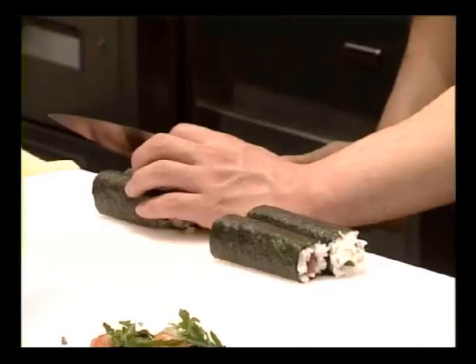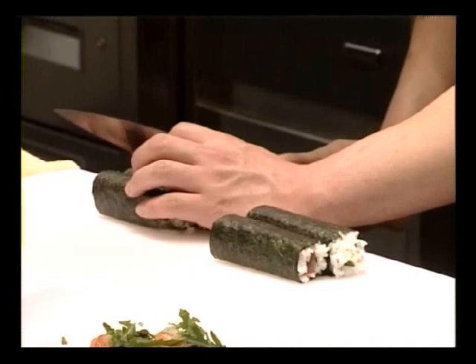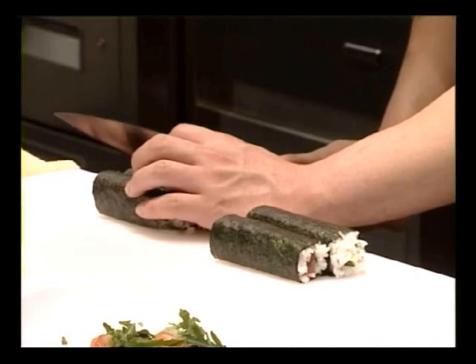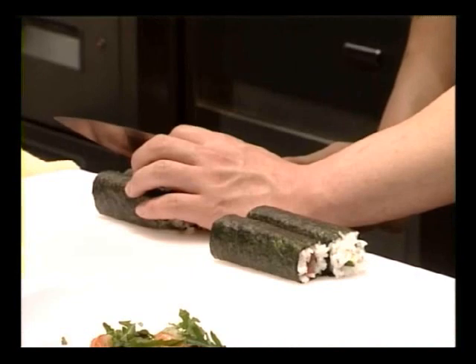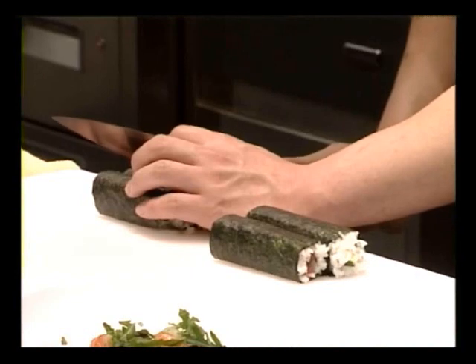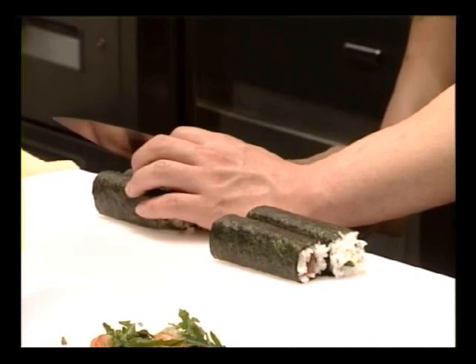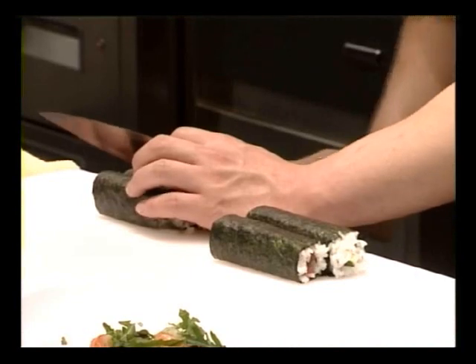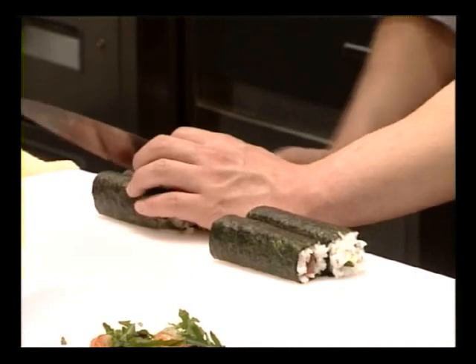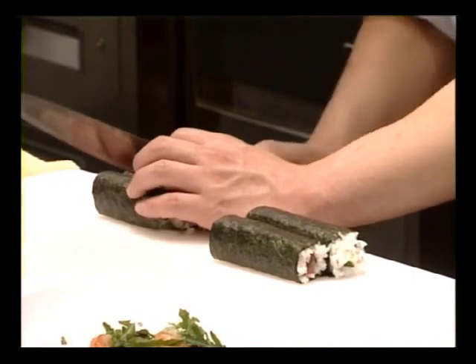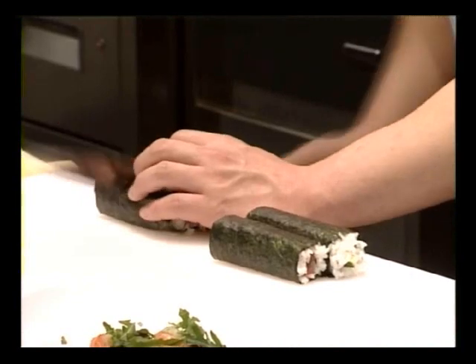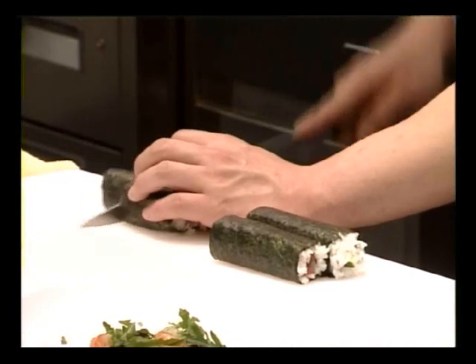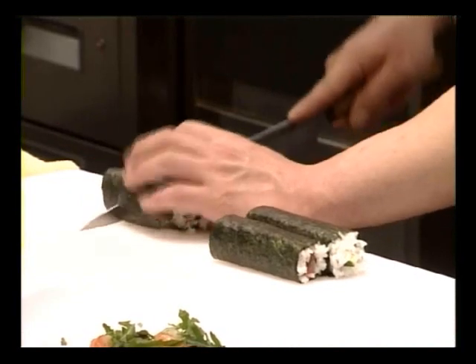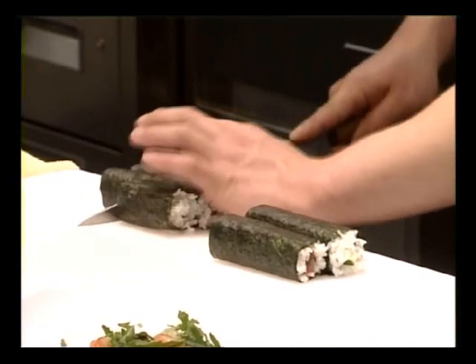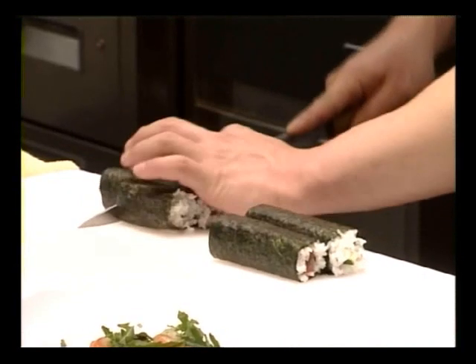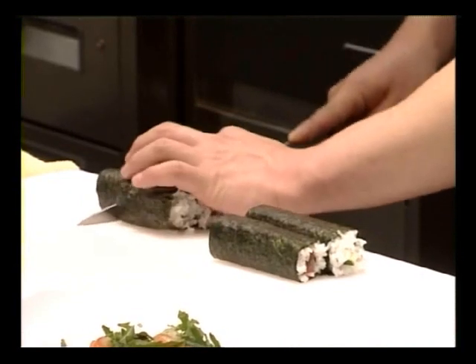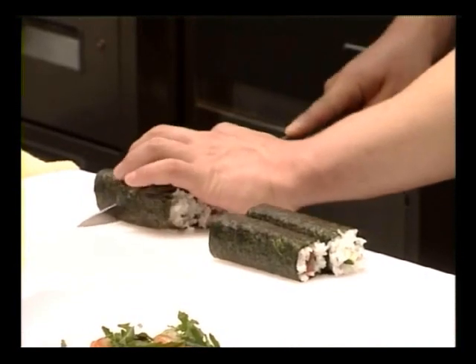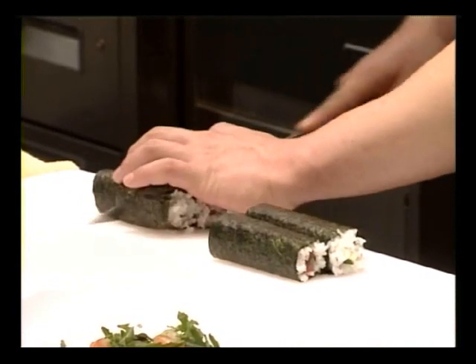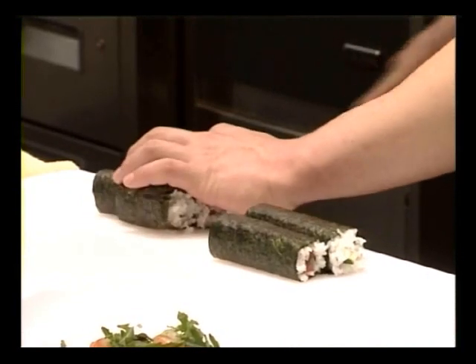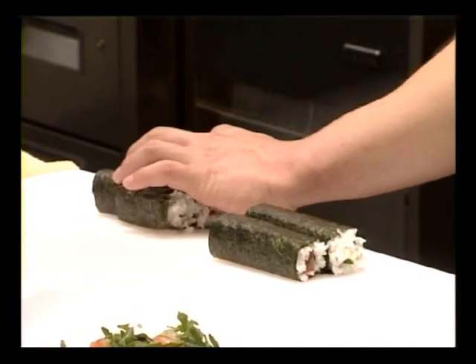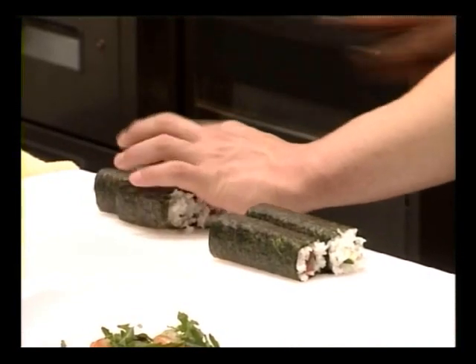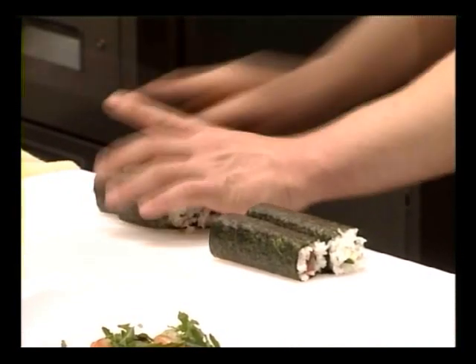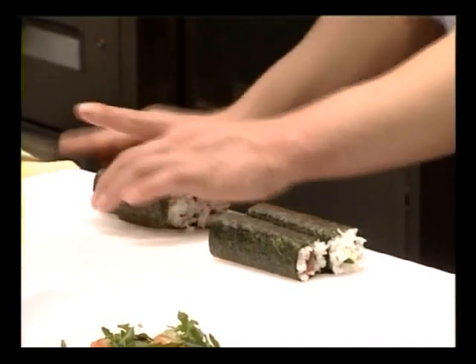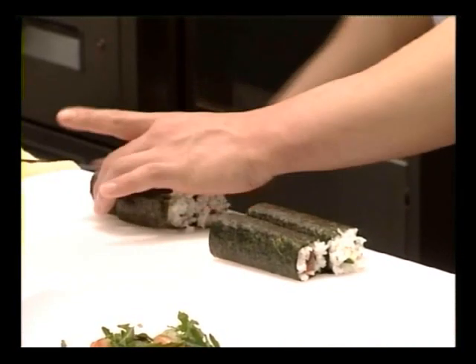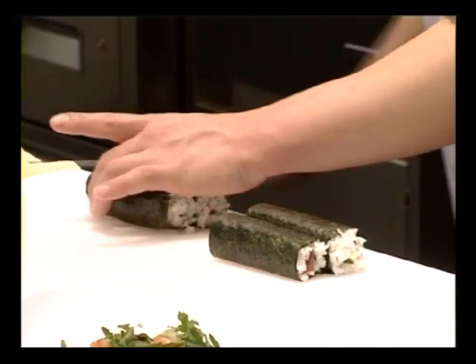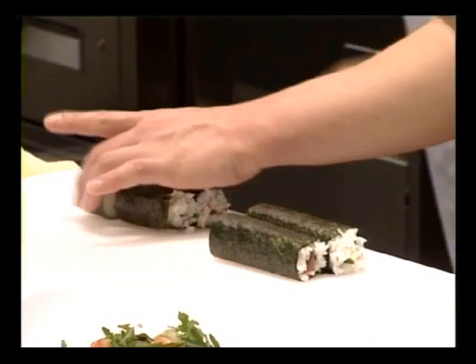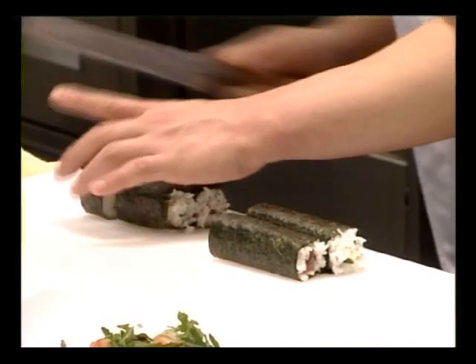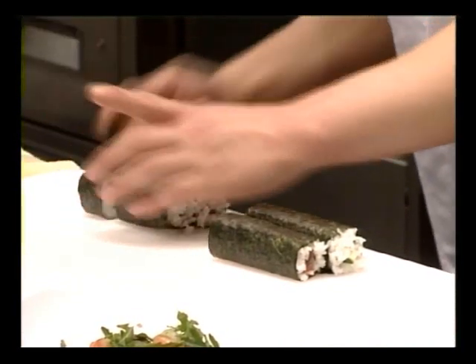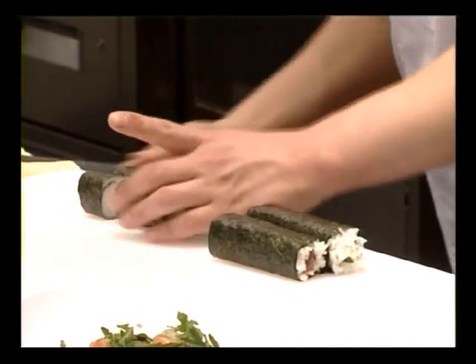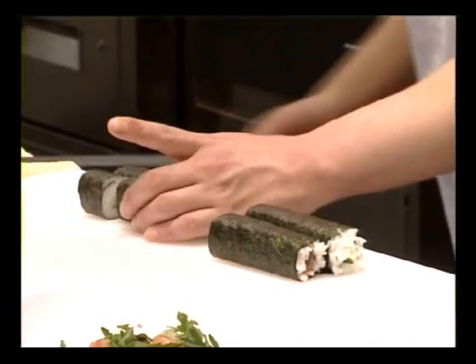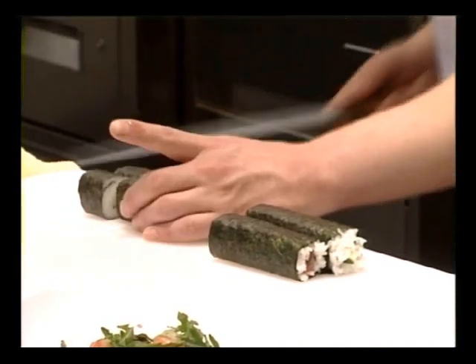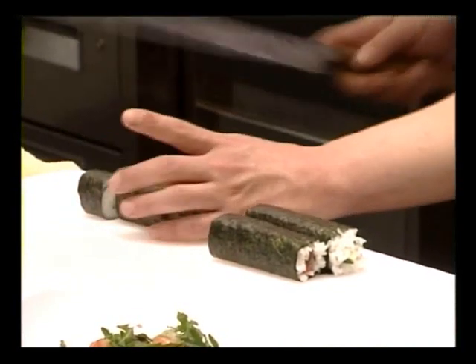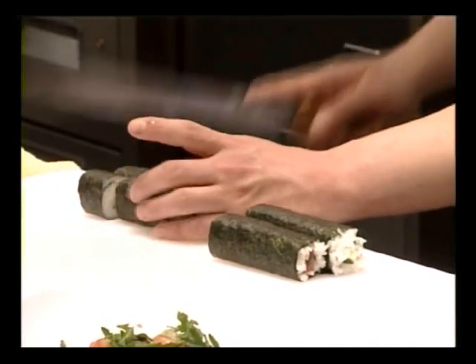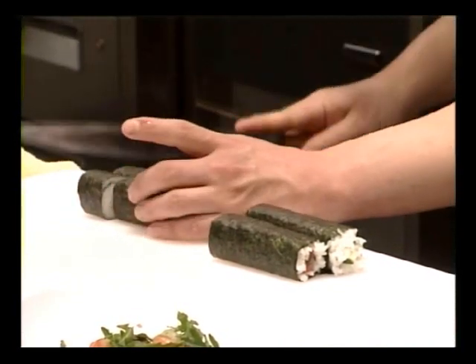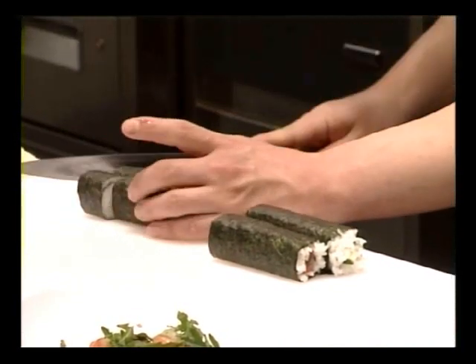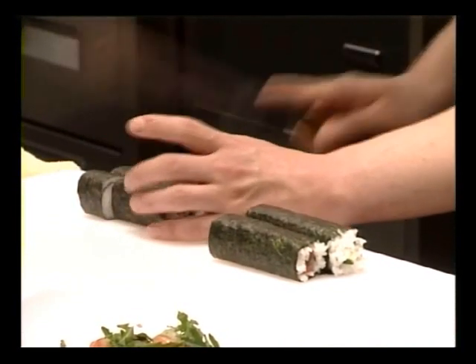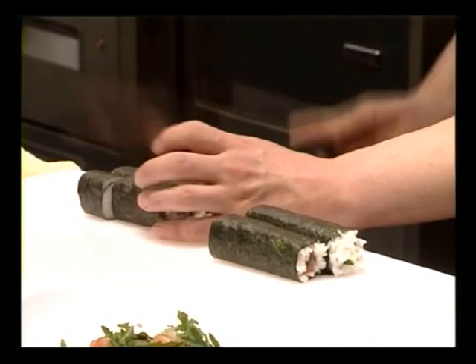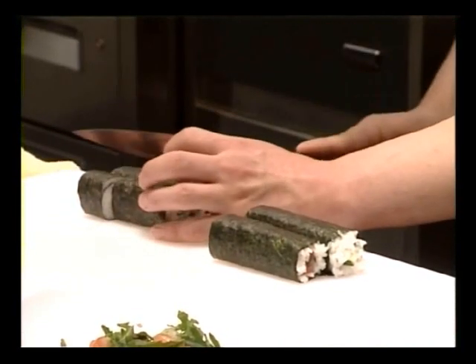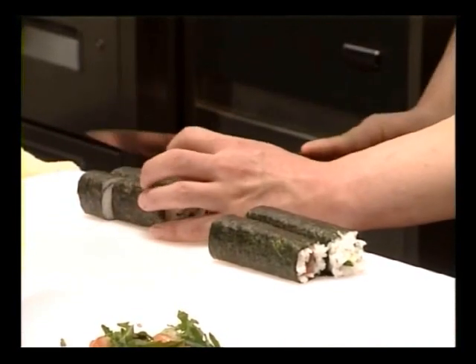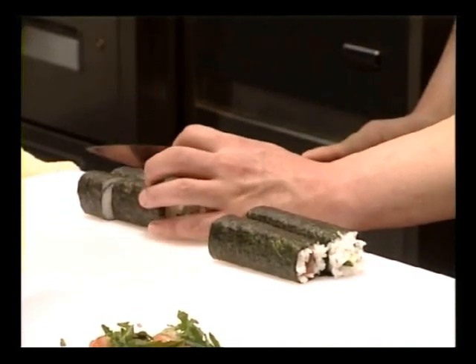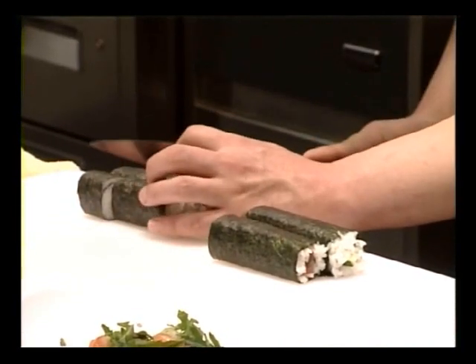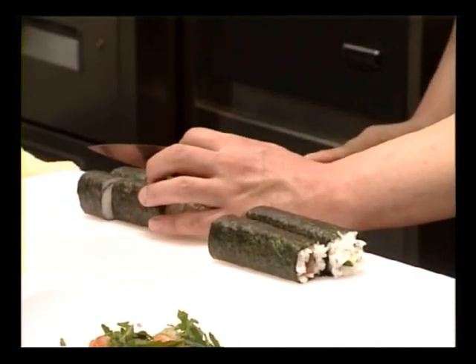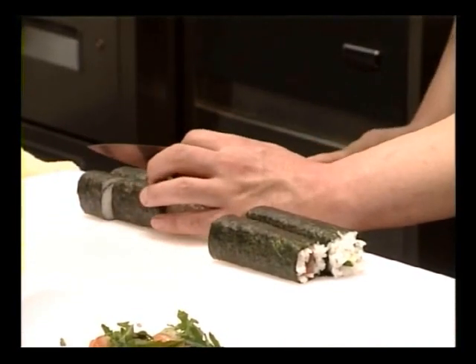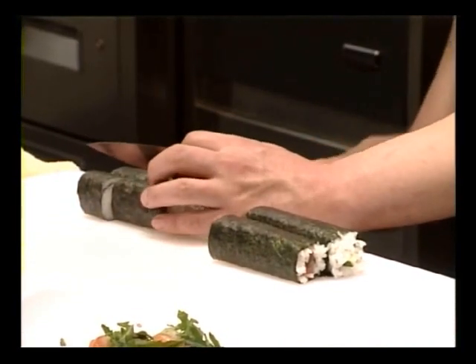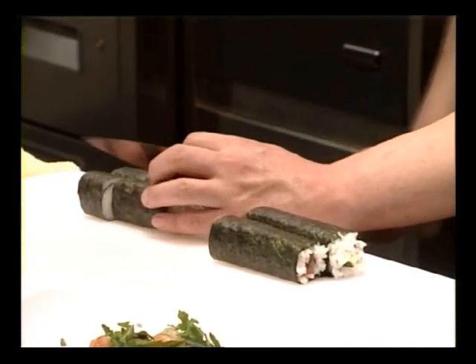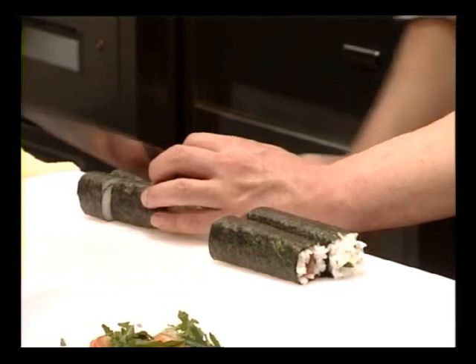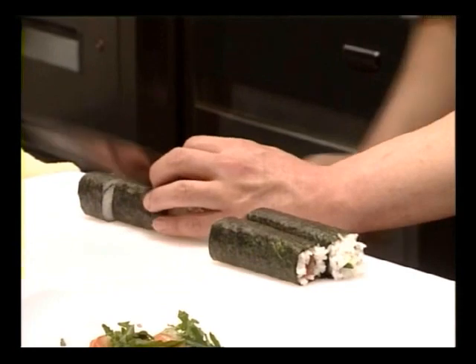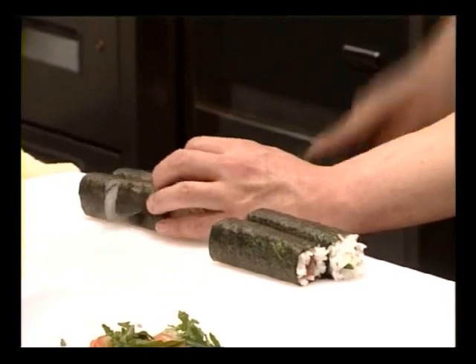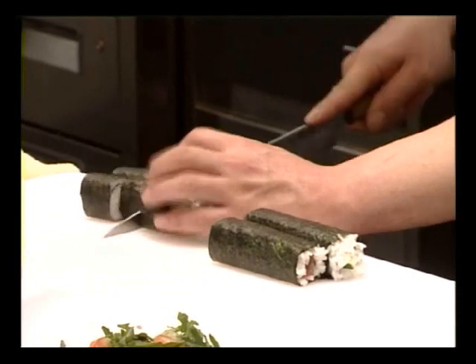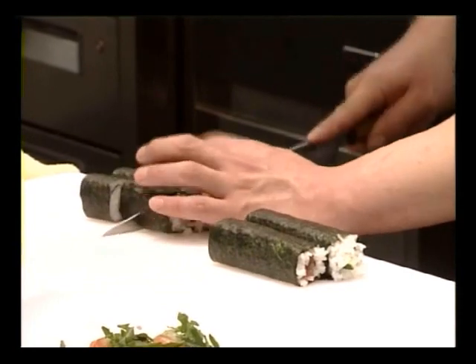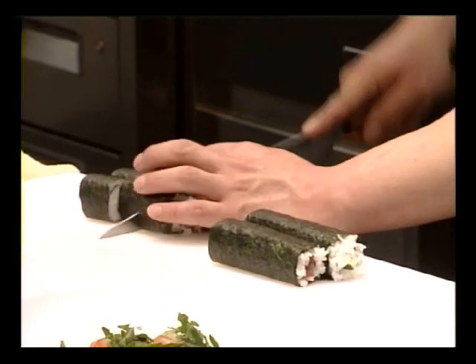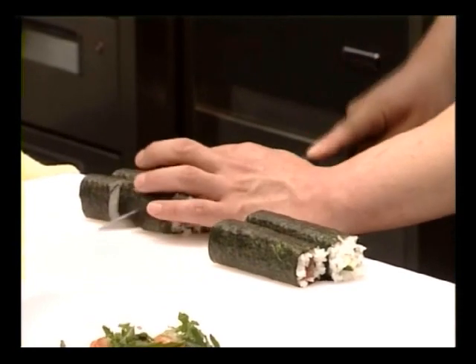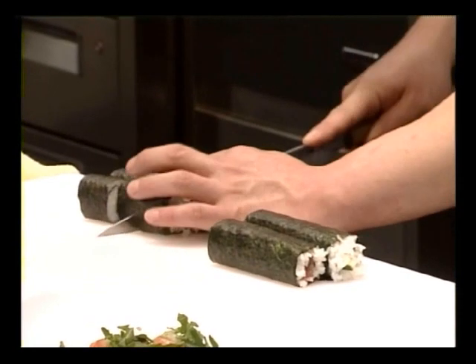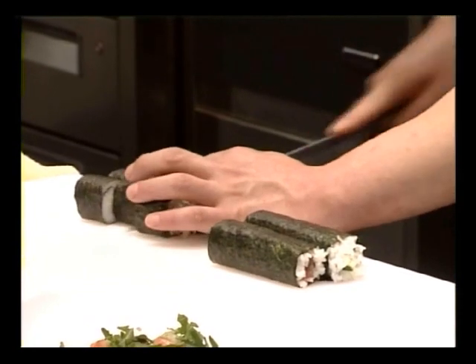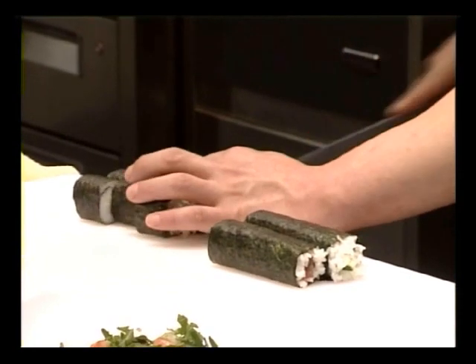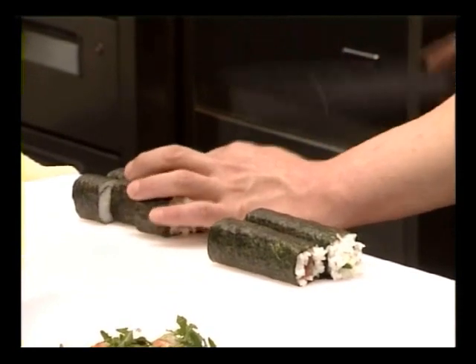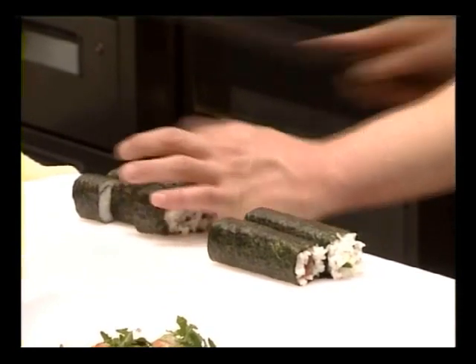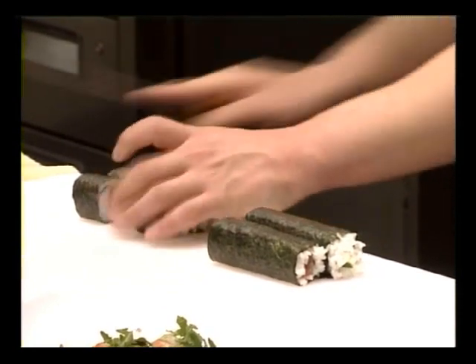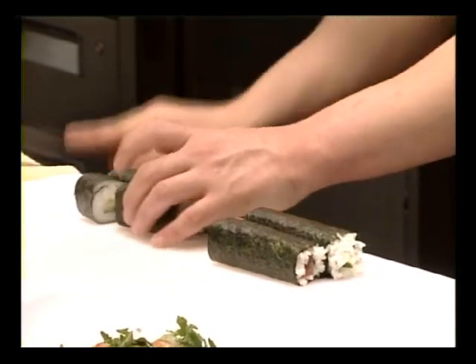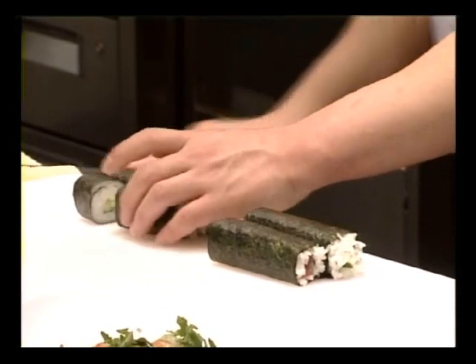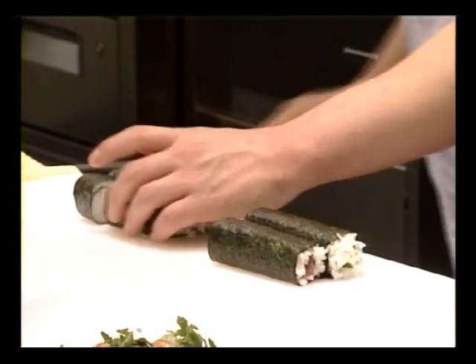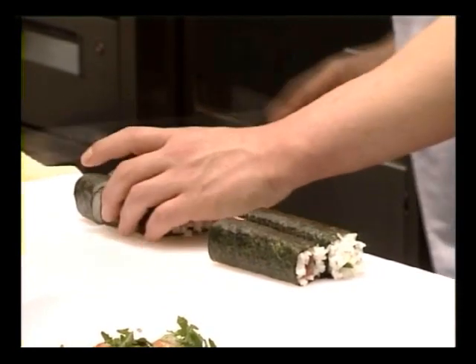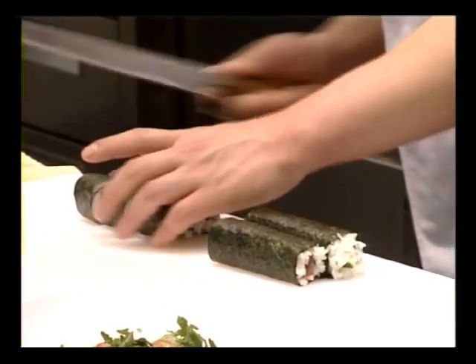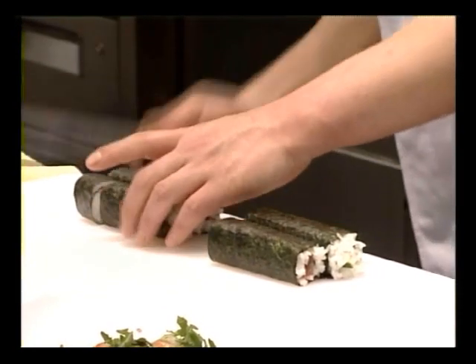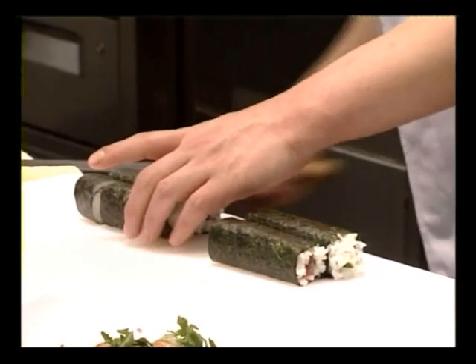Note that chef is using a very sharp knife and wiping it on a damp cloth between cuts, so that the knife does not stick to the sushi rice.